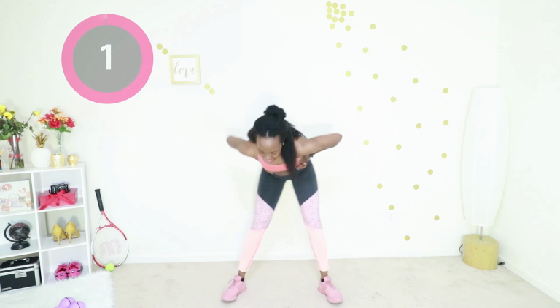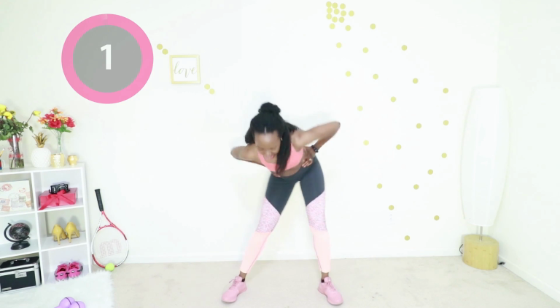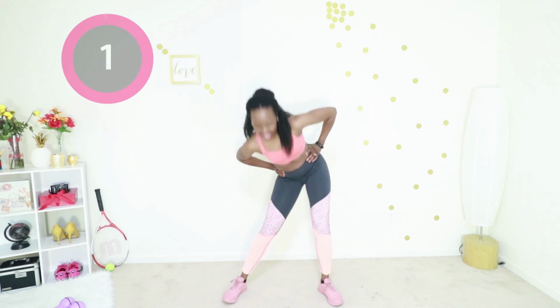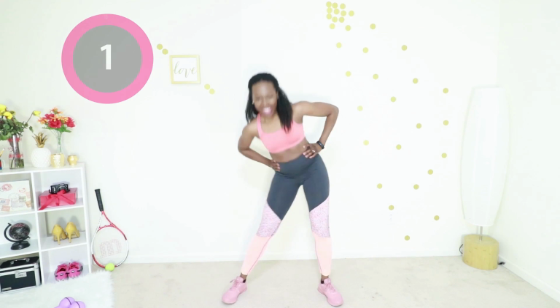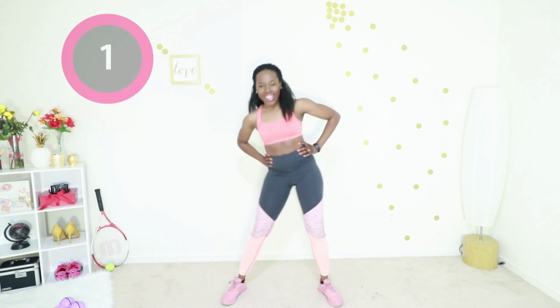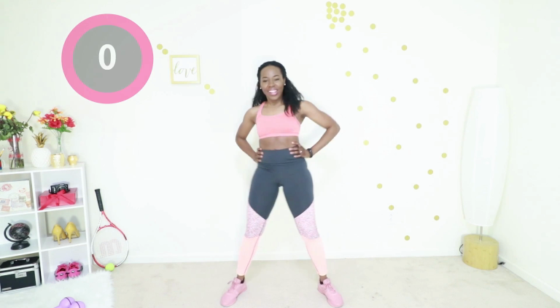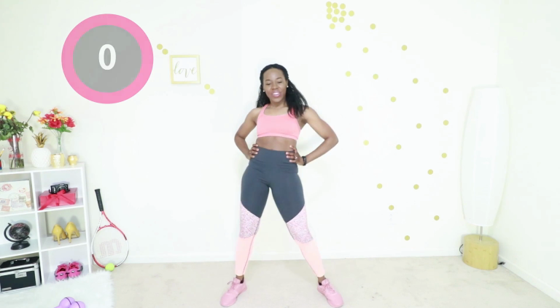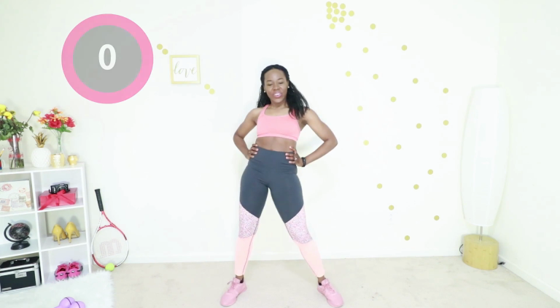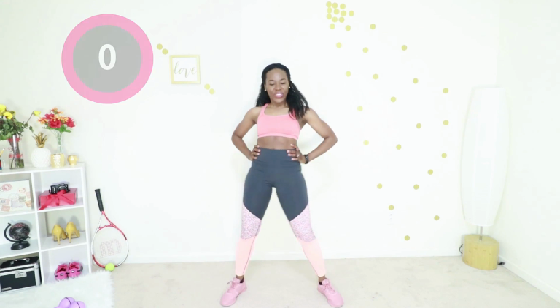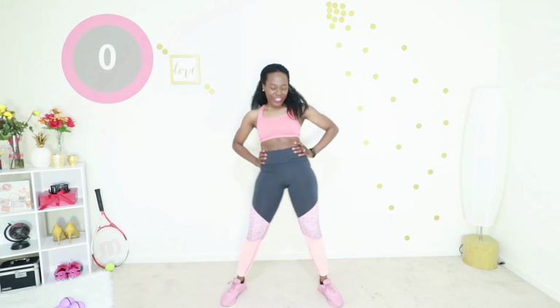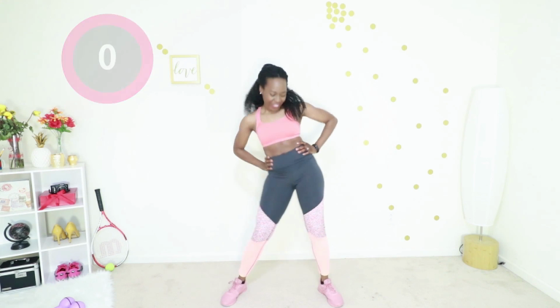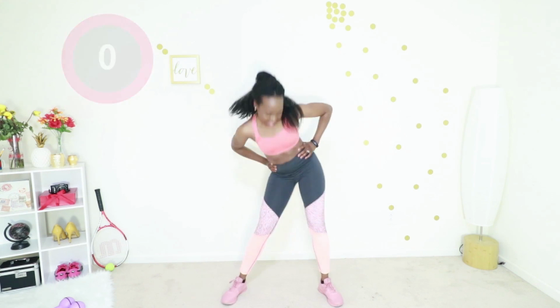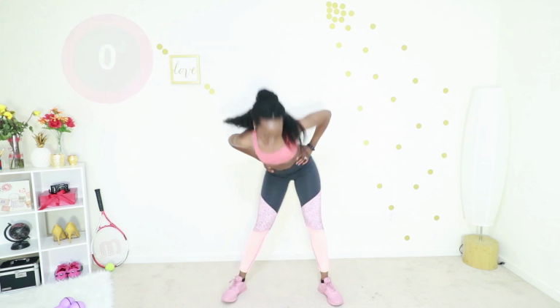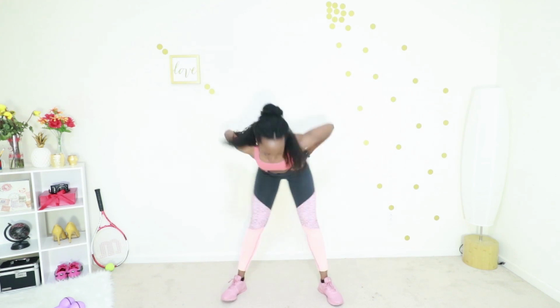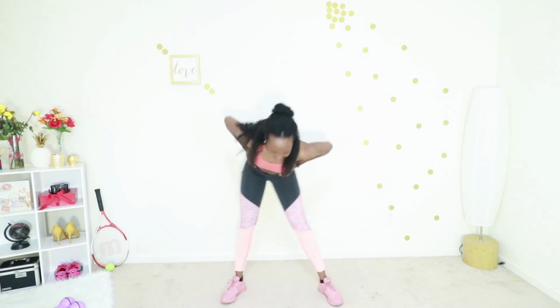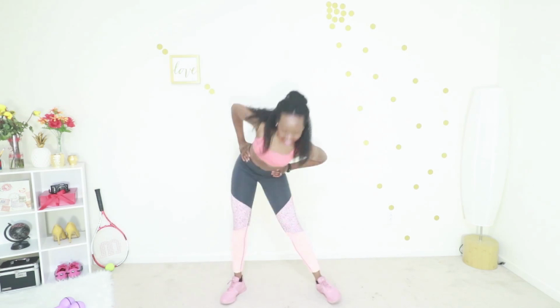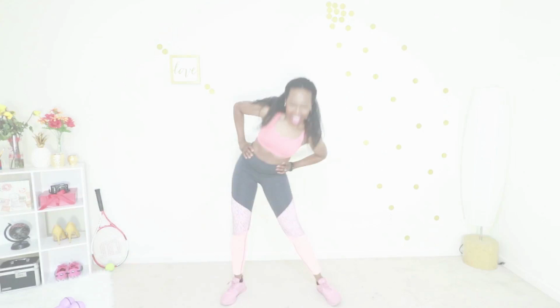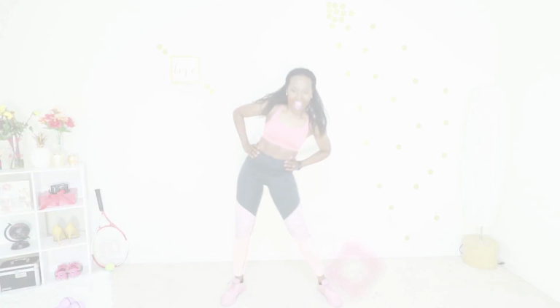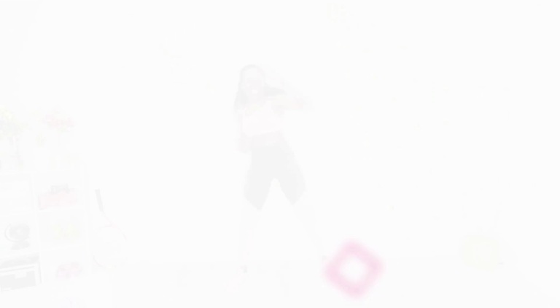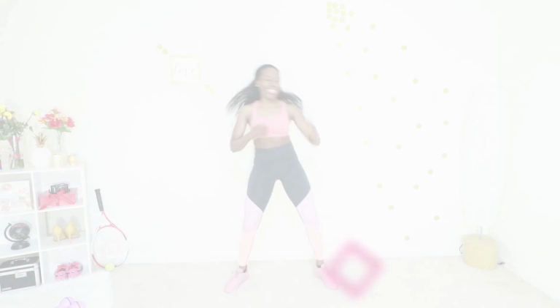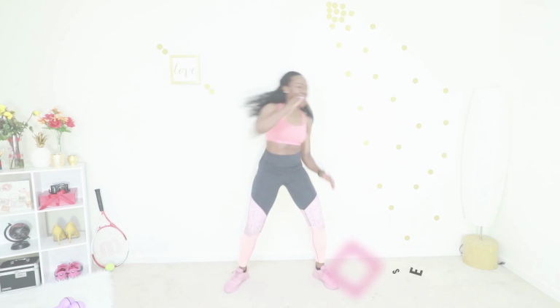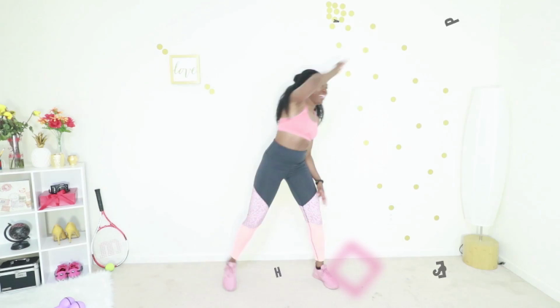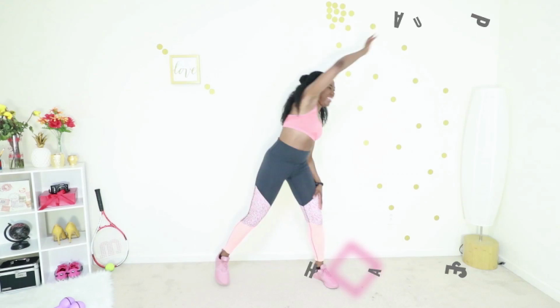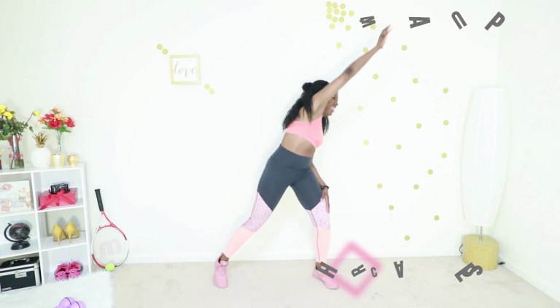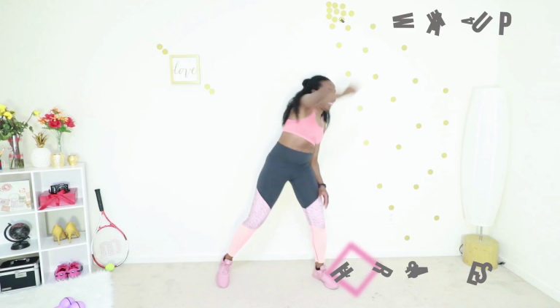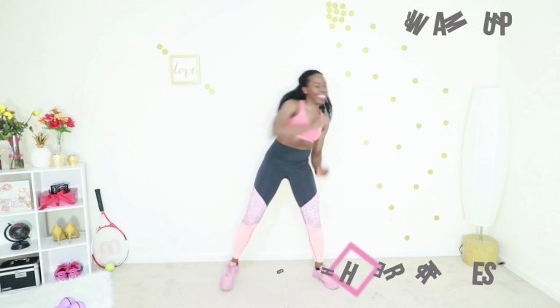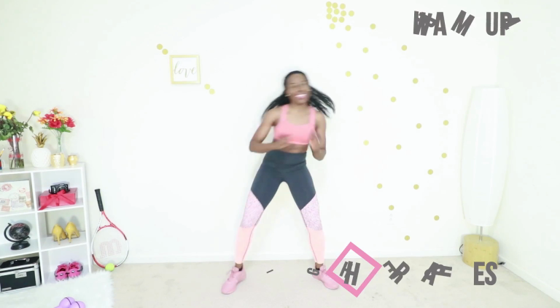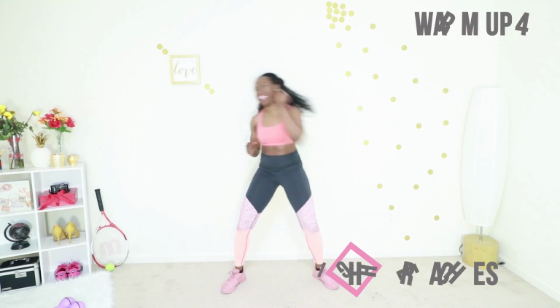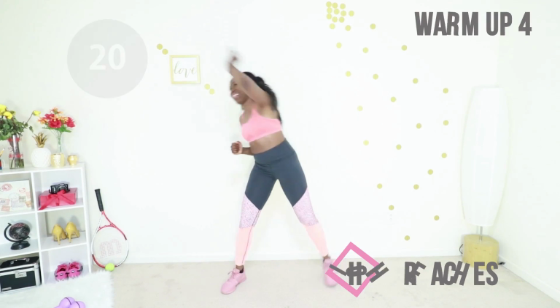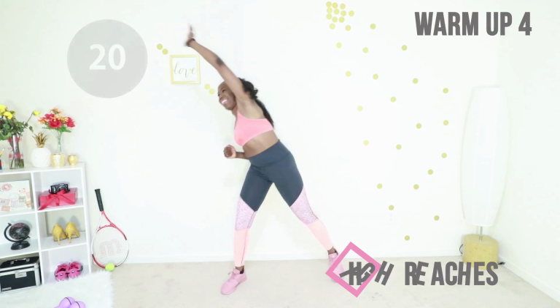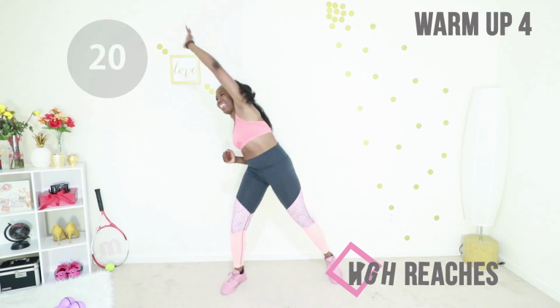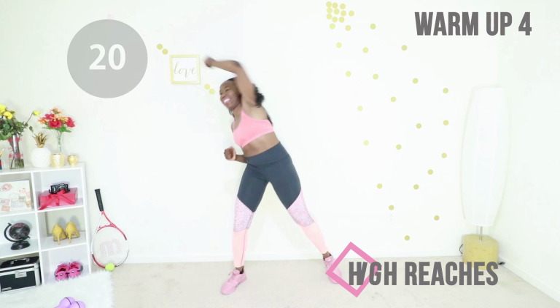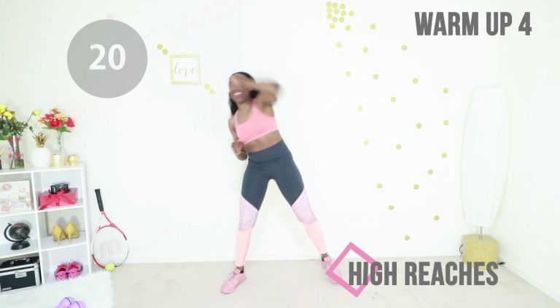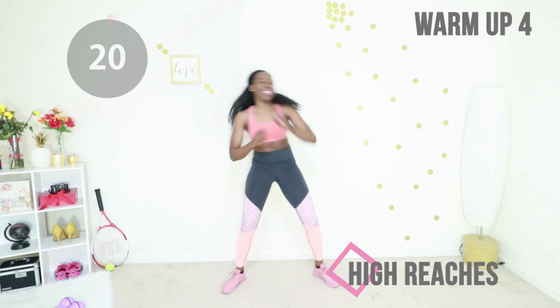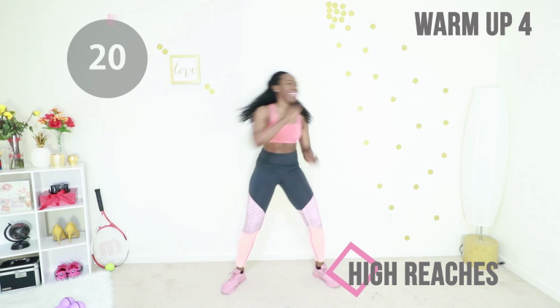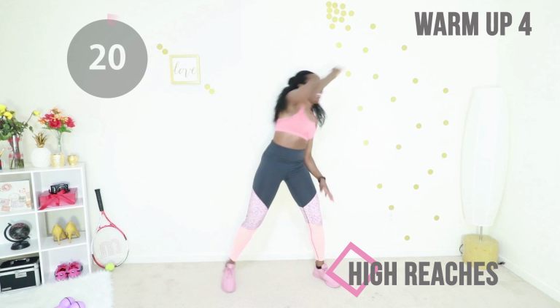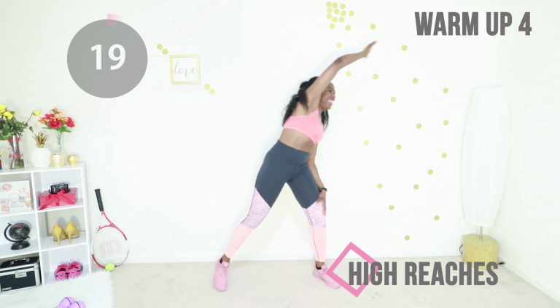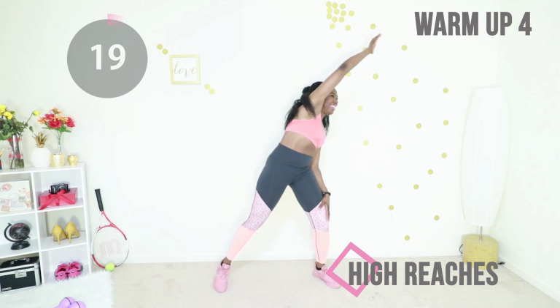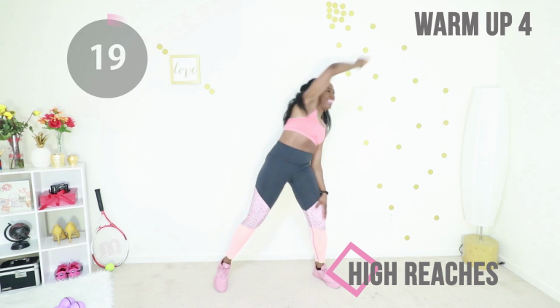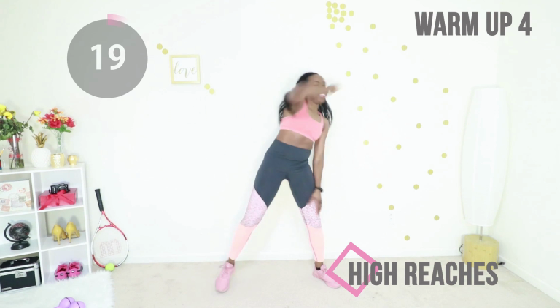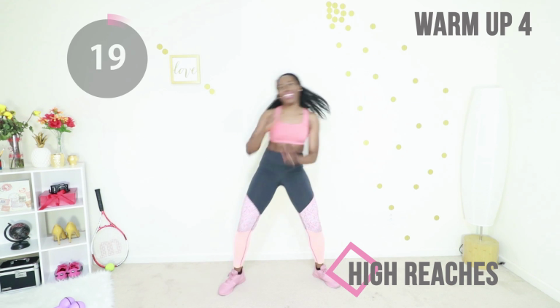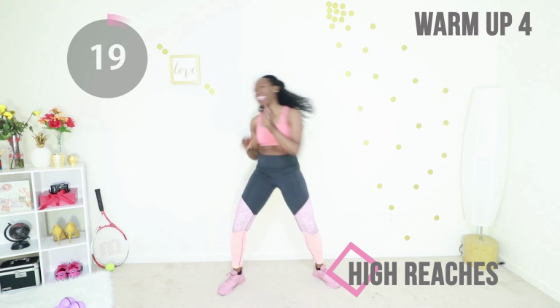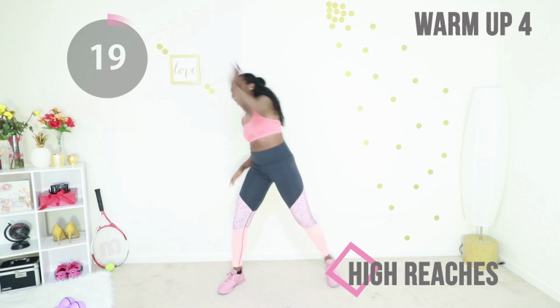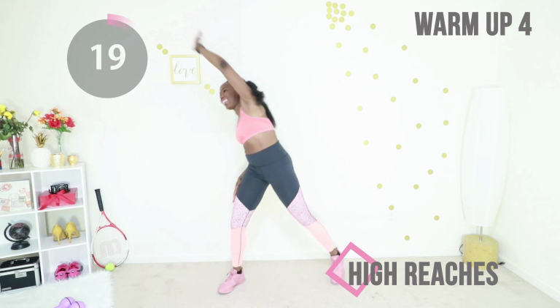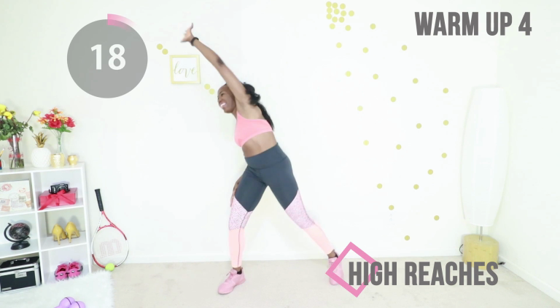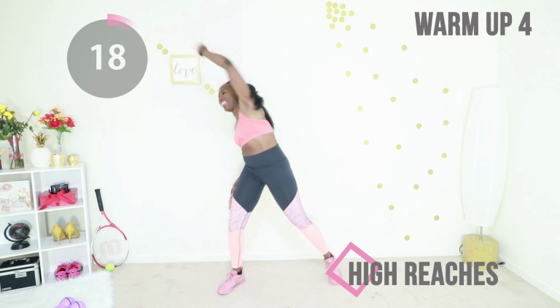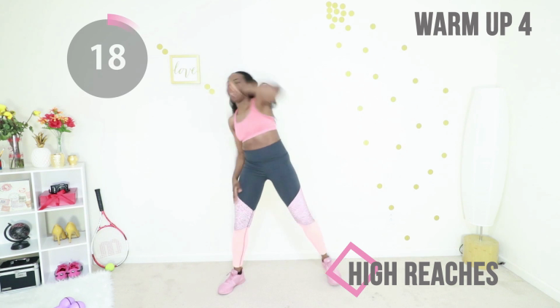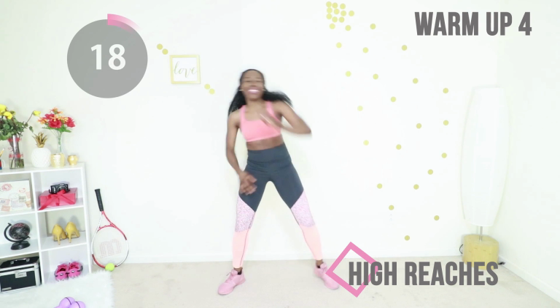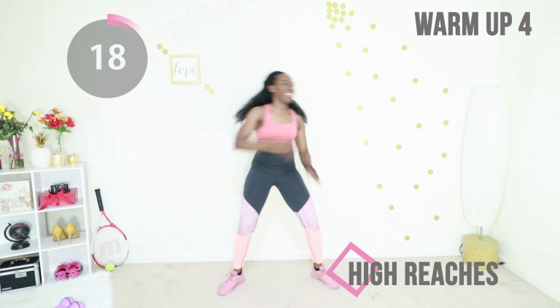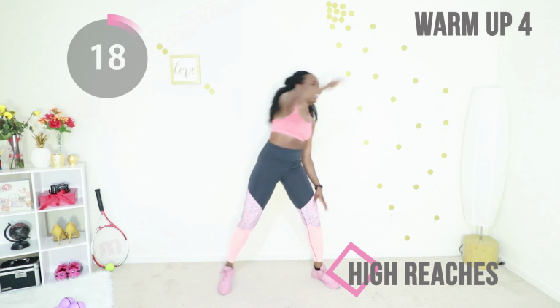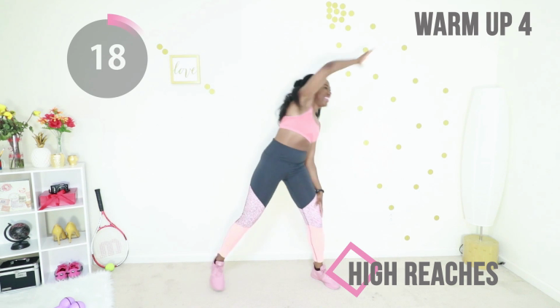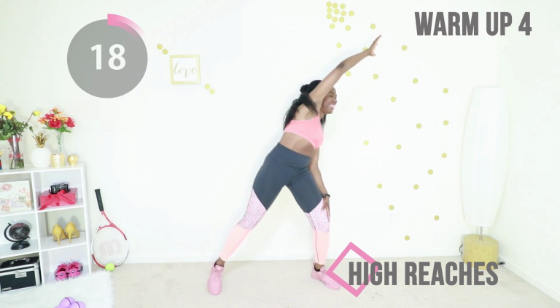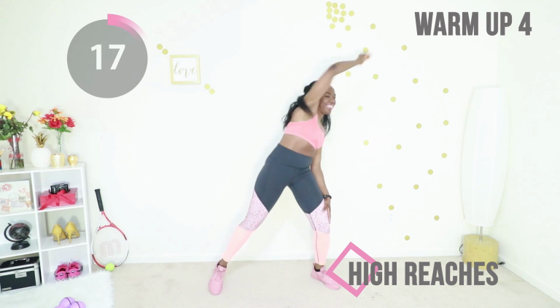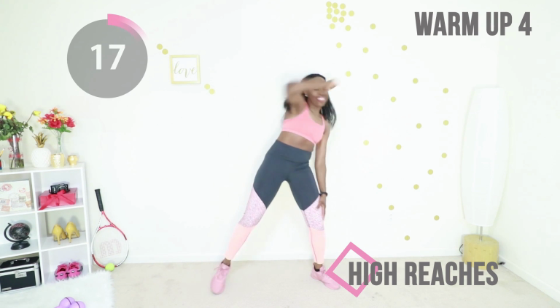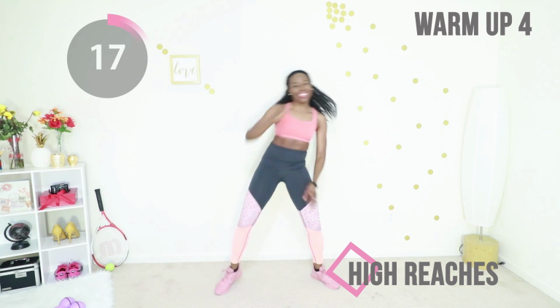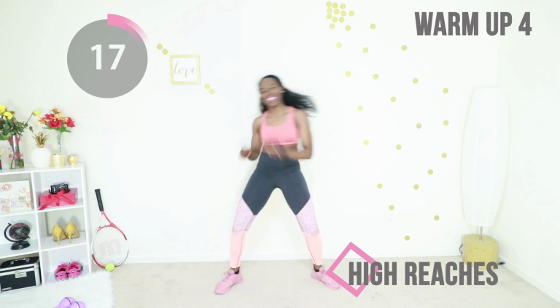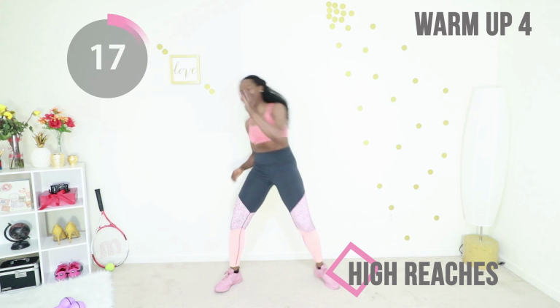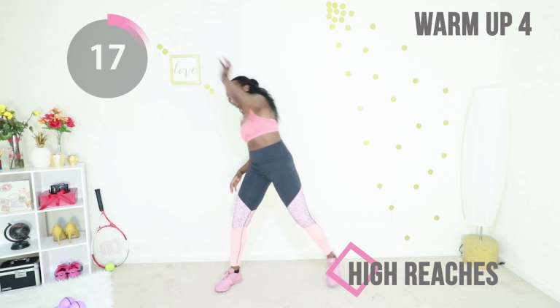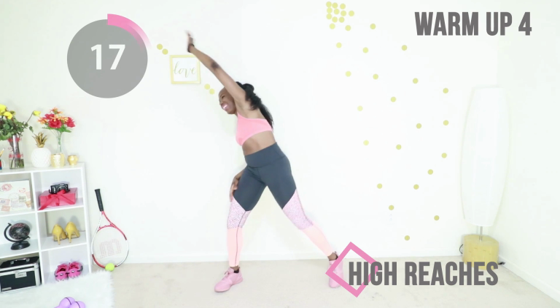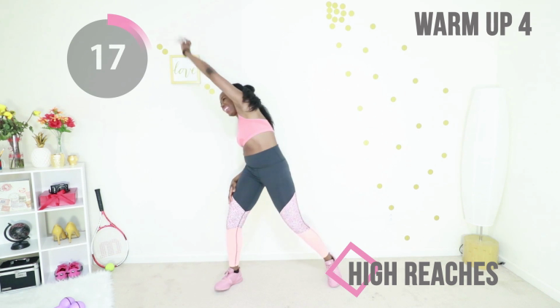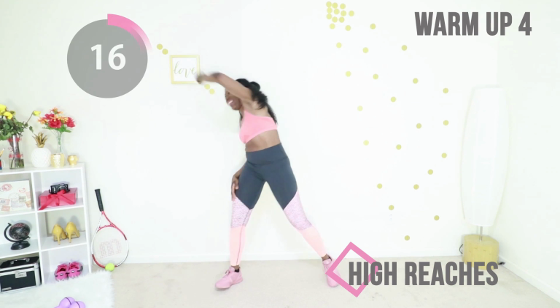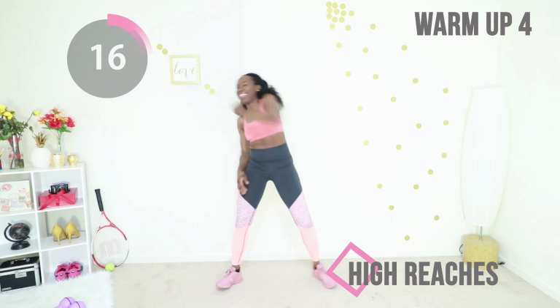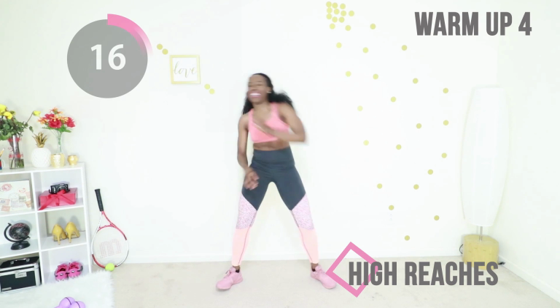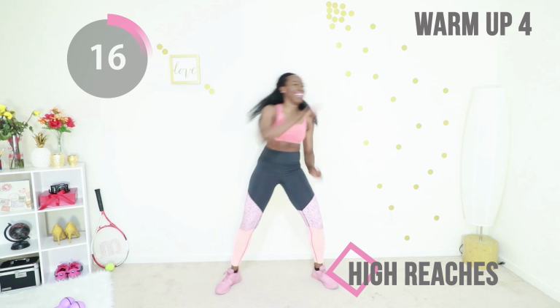Let's do some high reaches. You're just pulling from side to side. Keep that core tight the whole time.